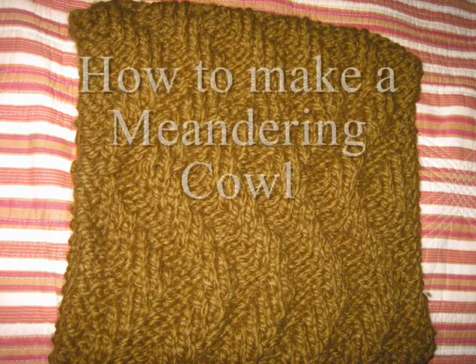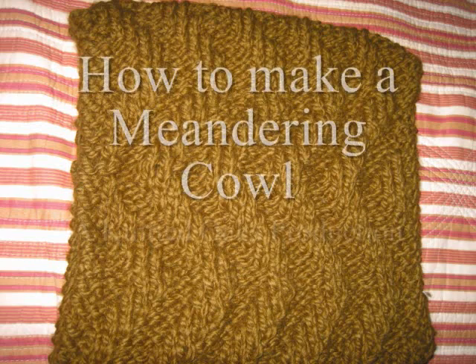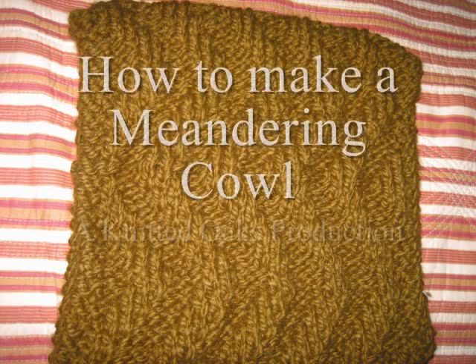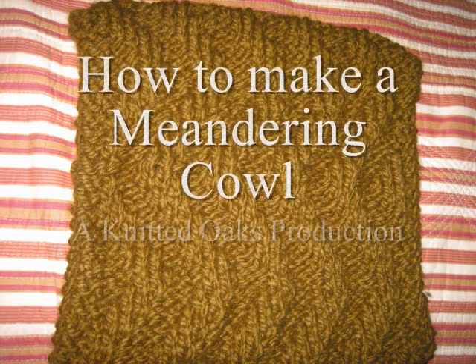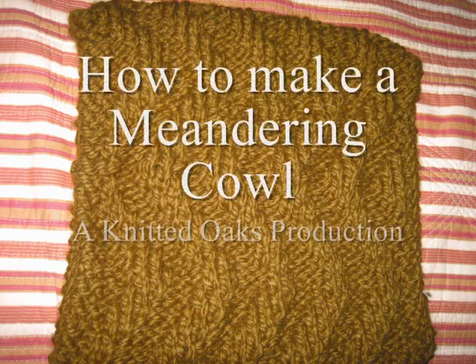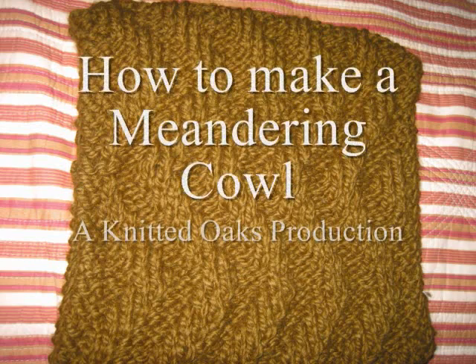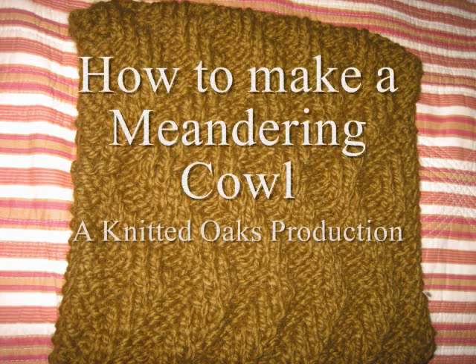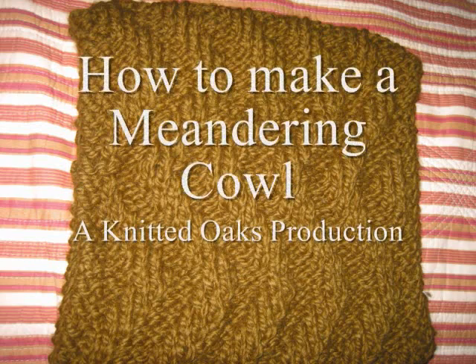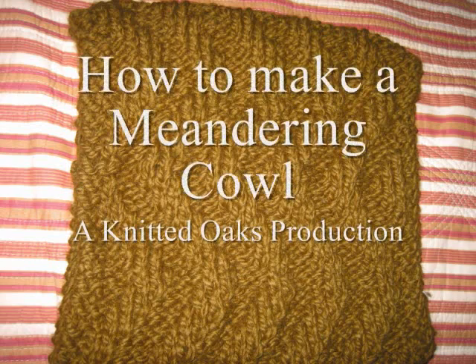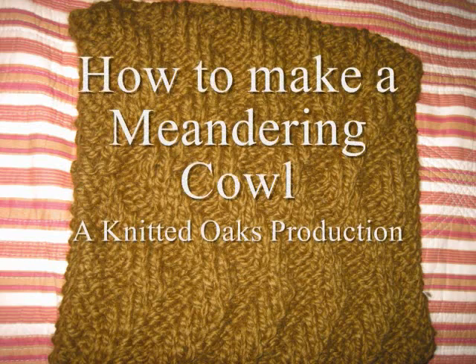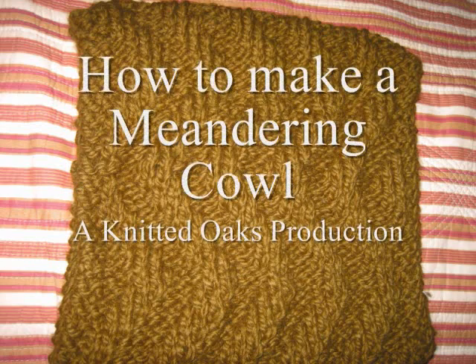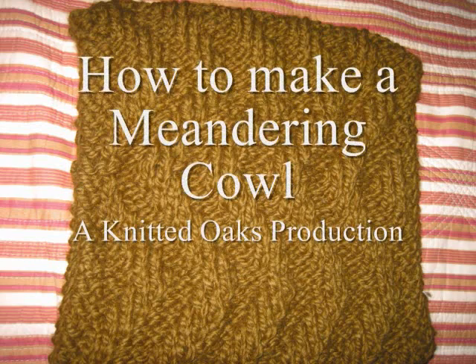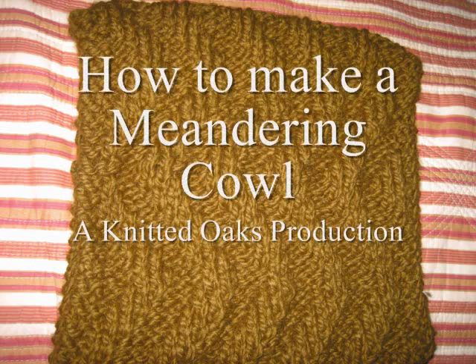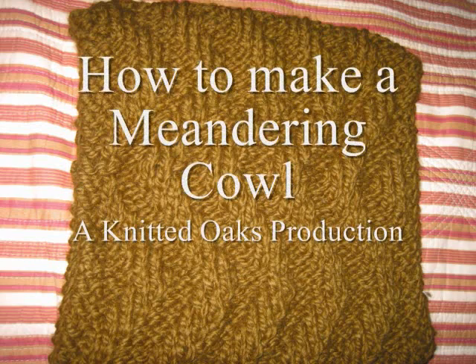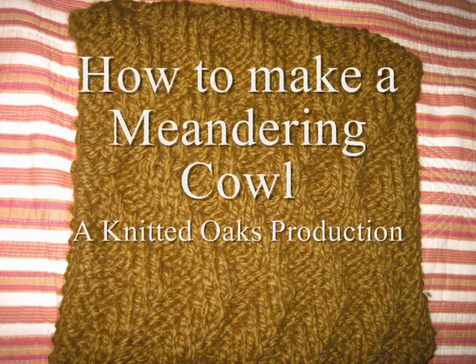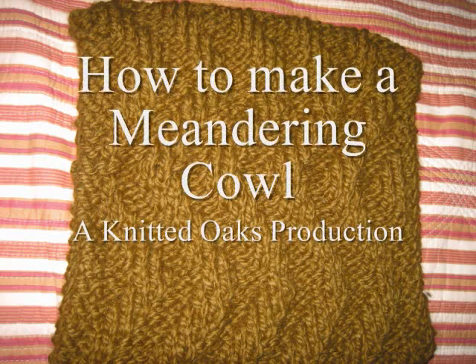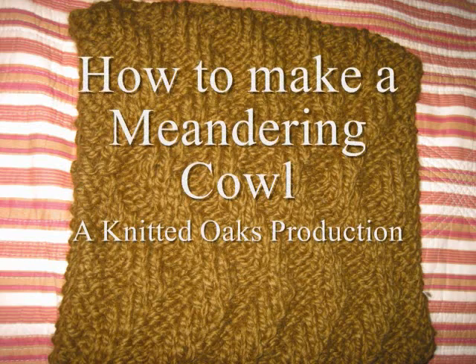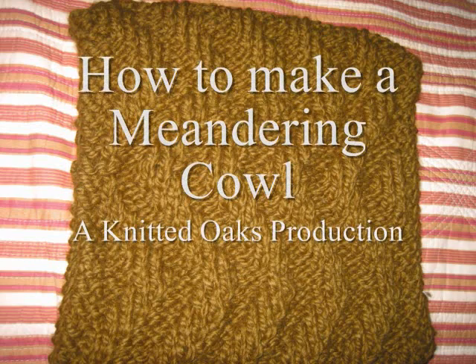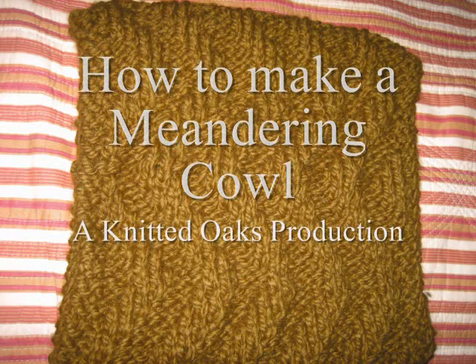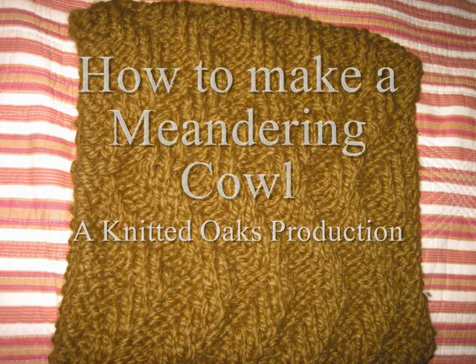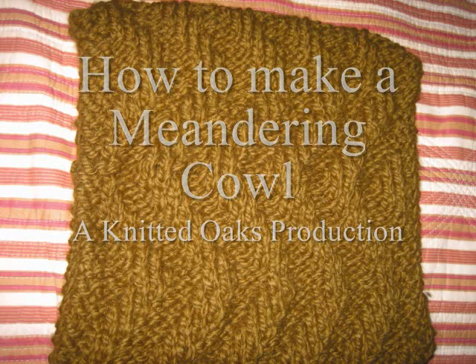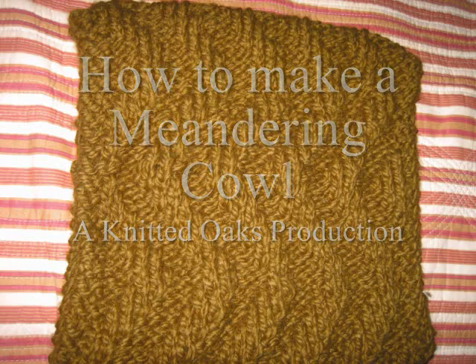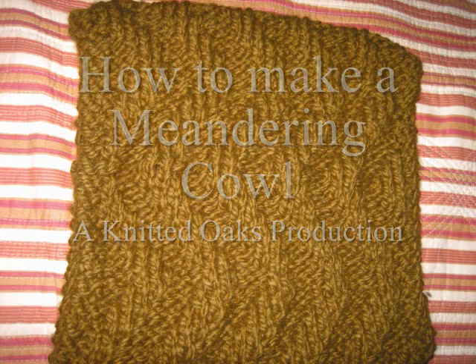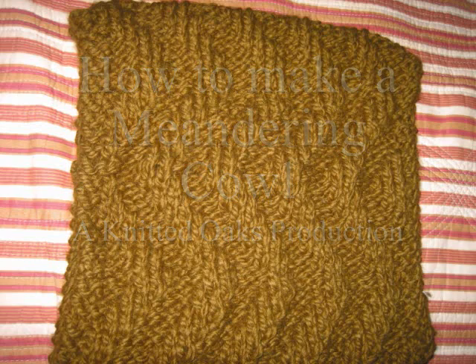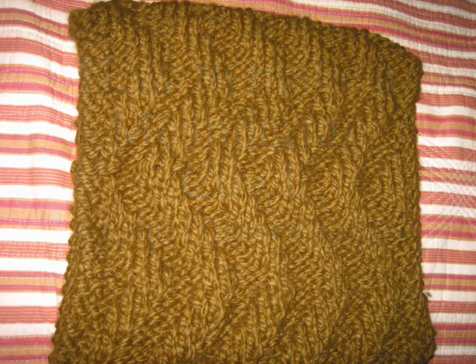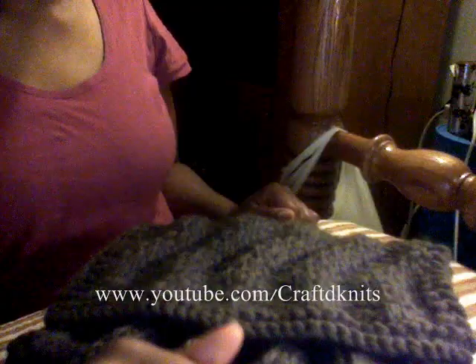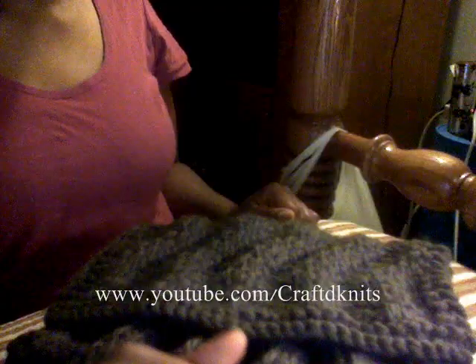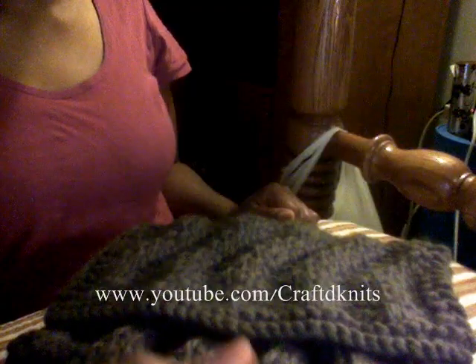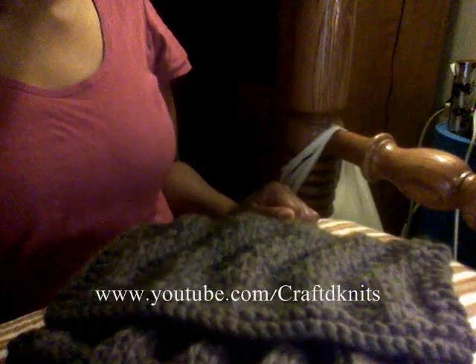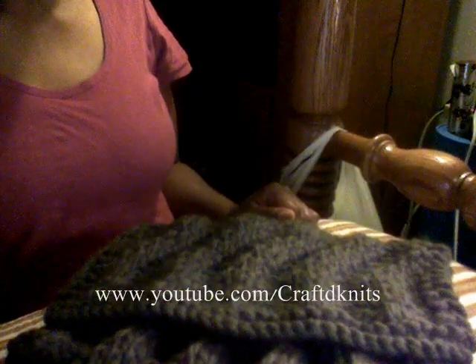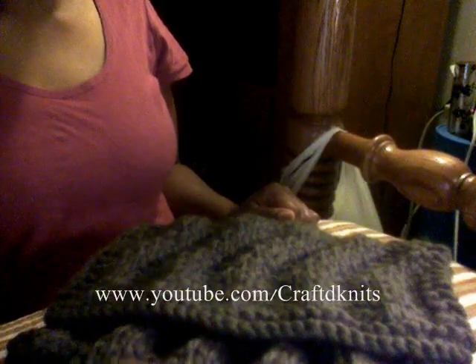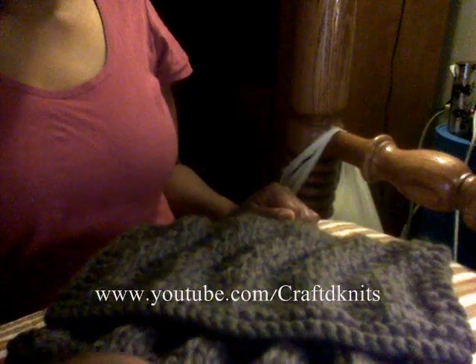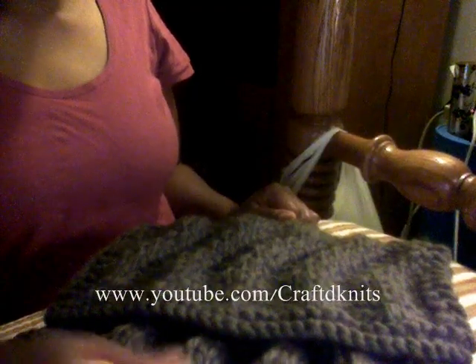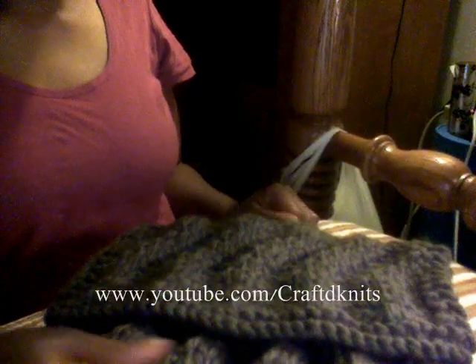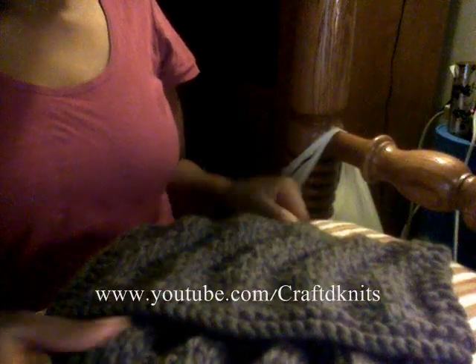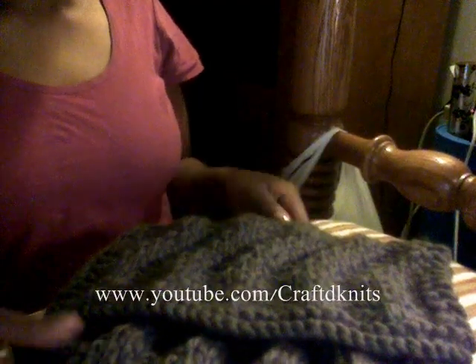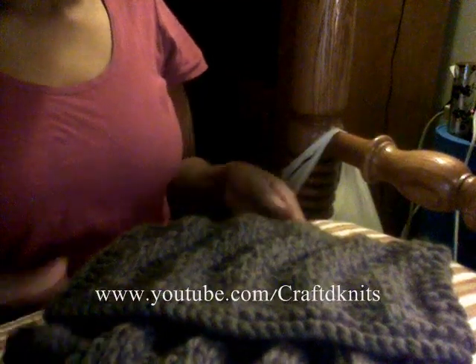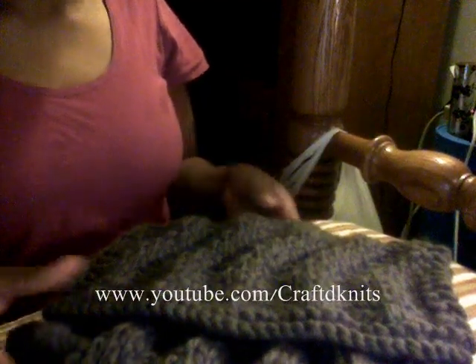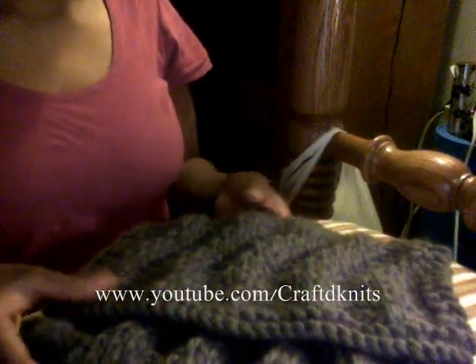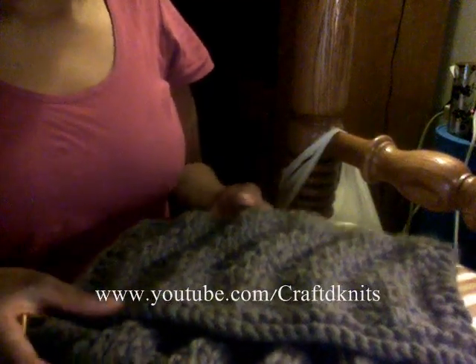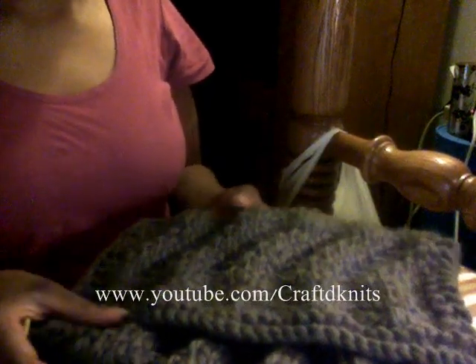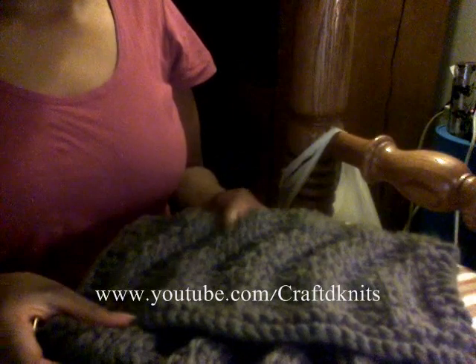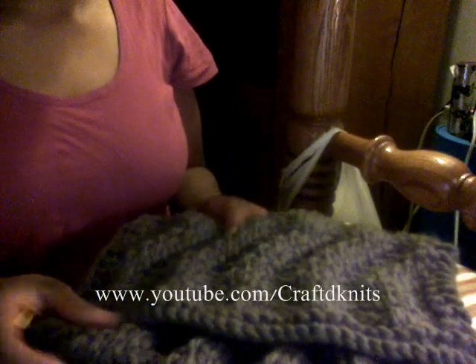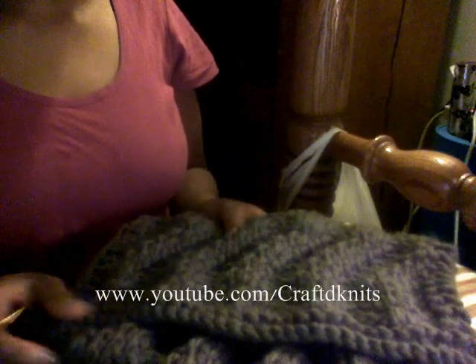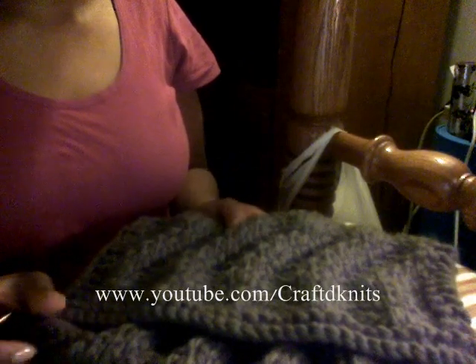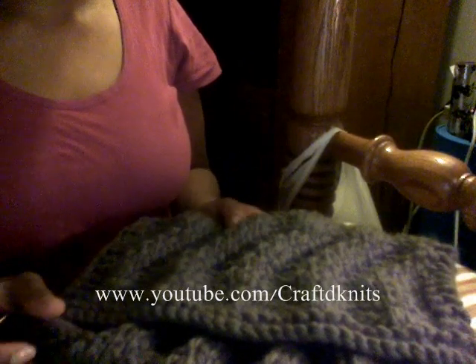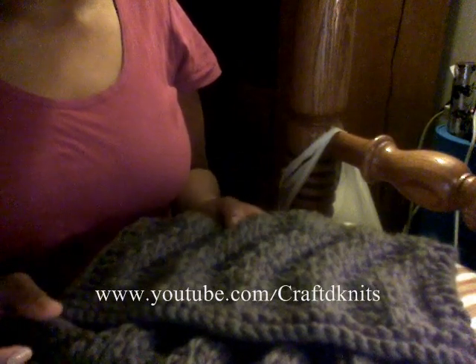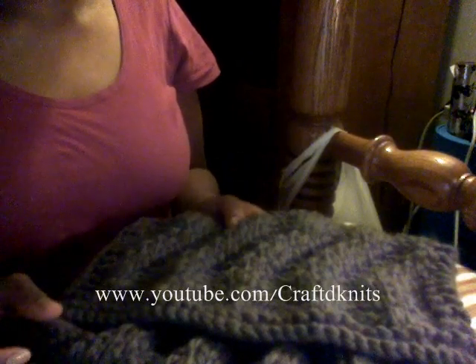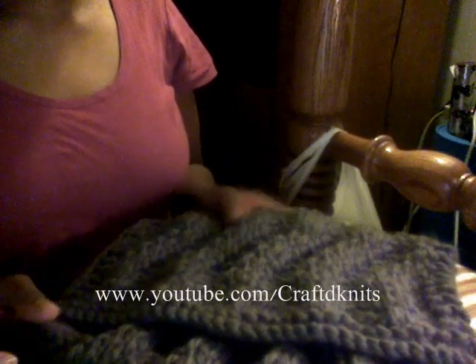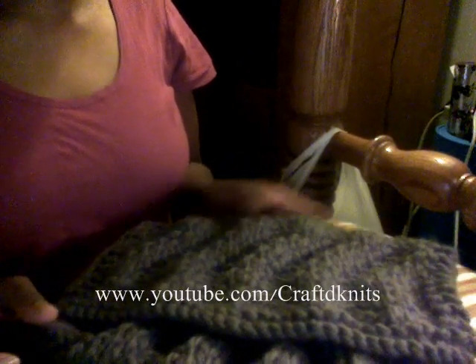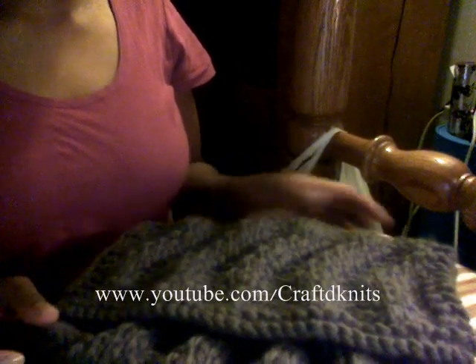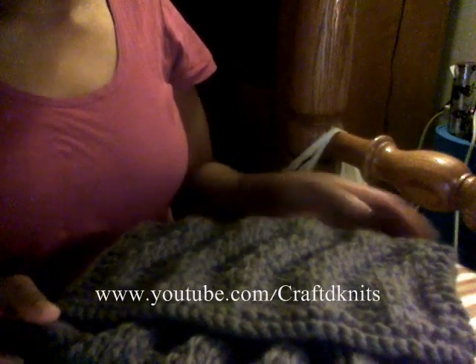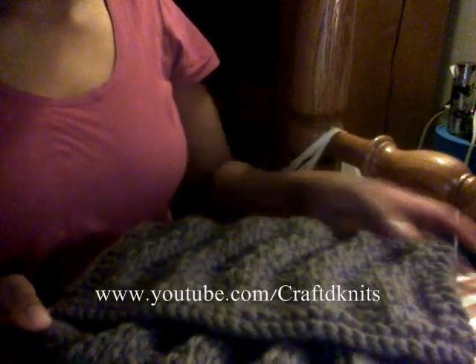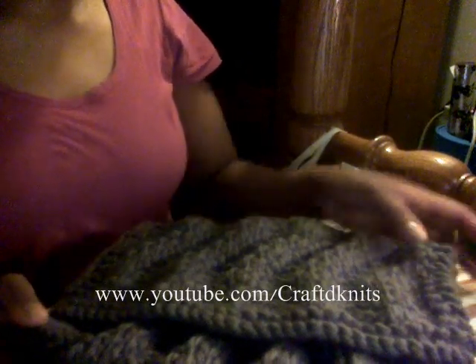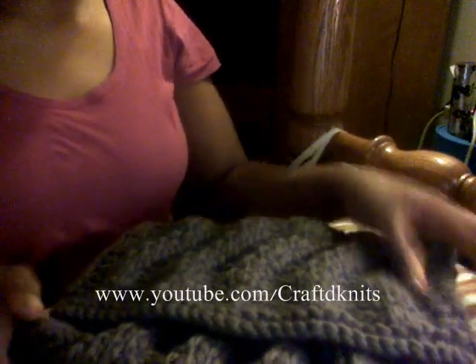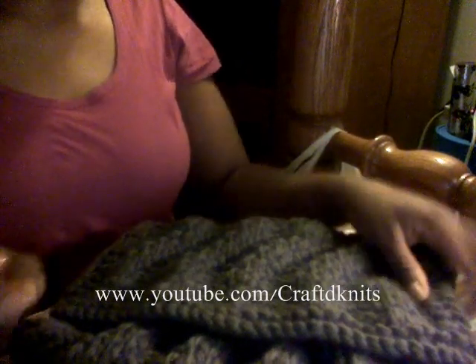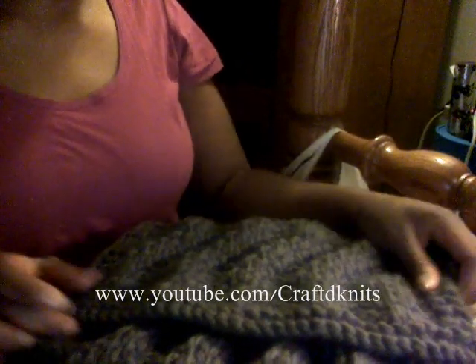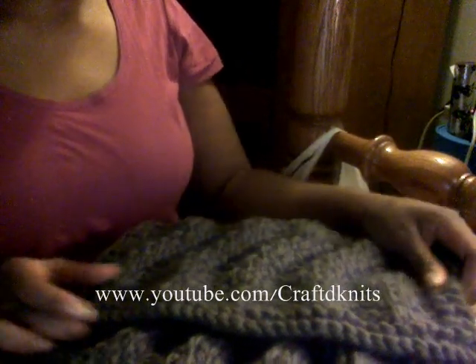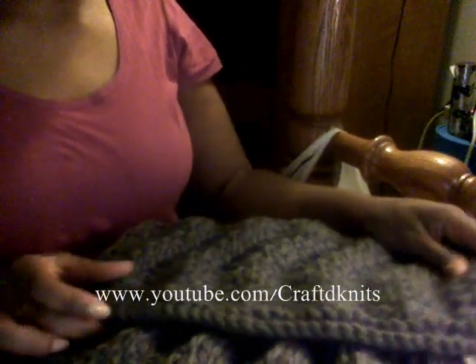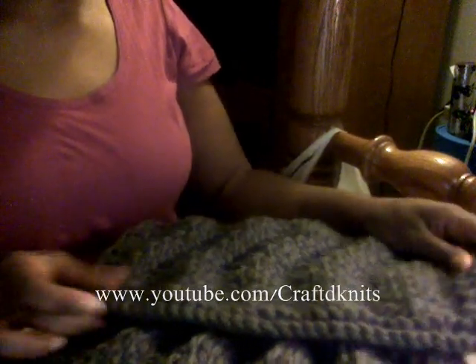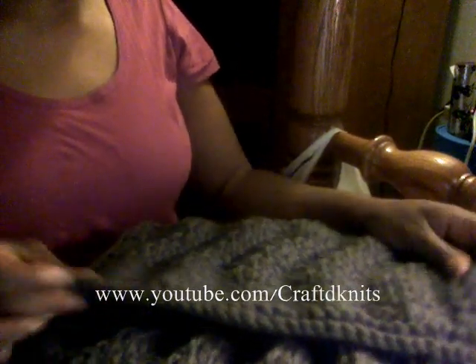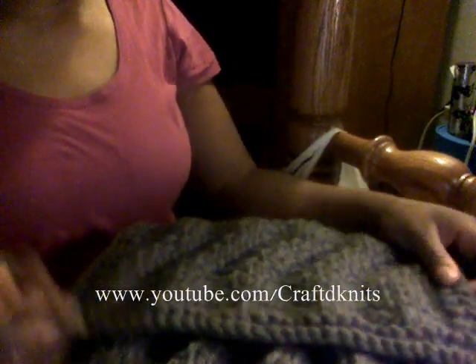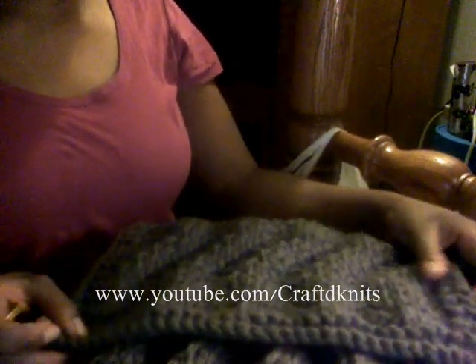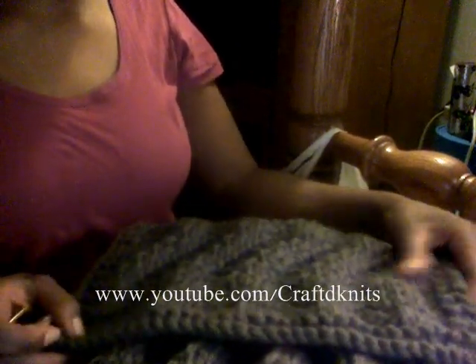Queen of the Stitch, my girl Dane the Dane. Hello there, my crafty knitters, welcome back to the Knitted Oaks channel.